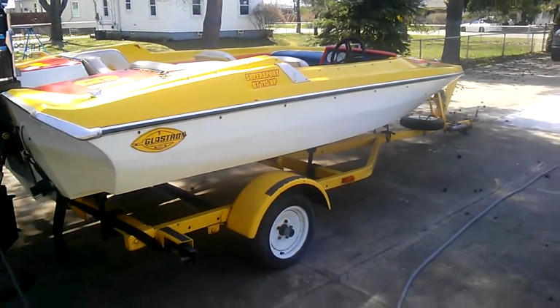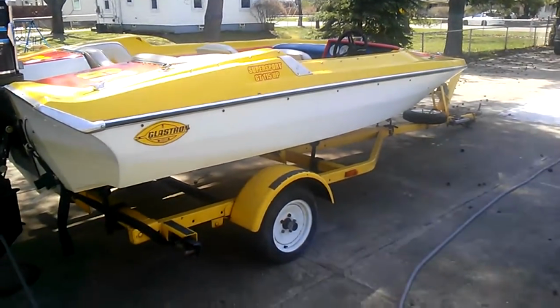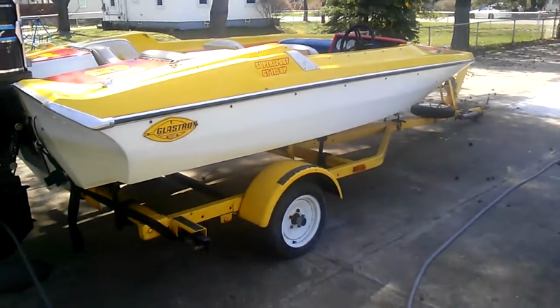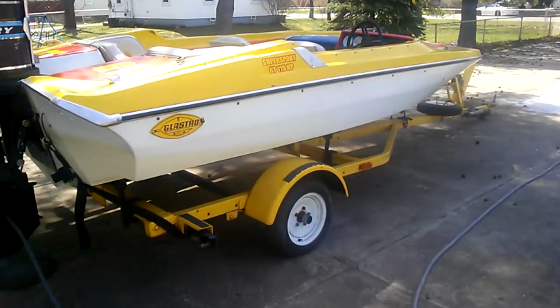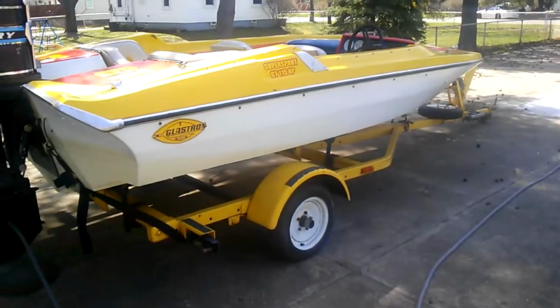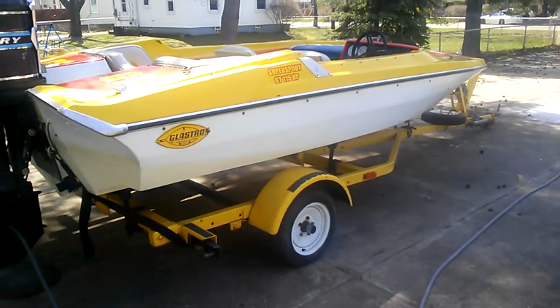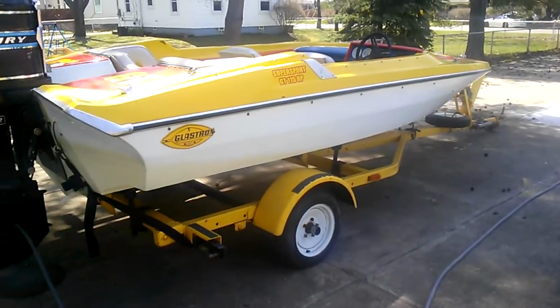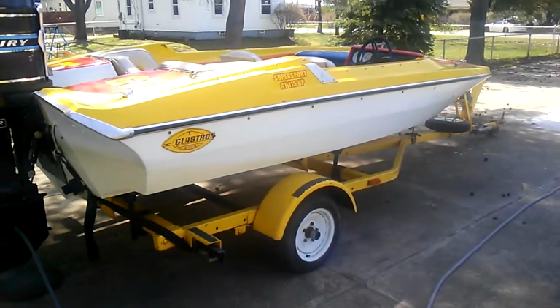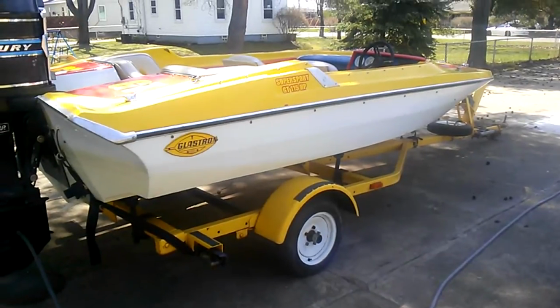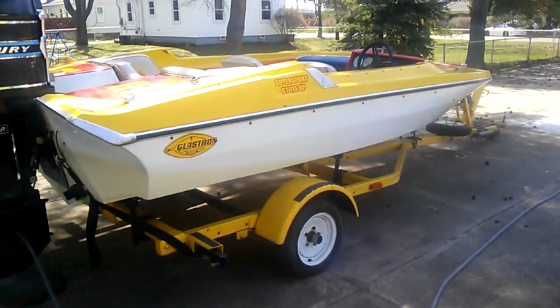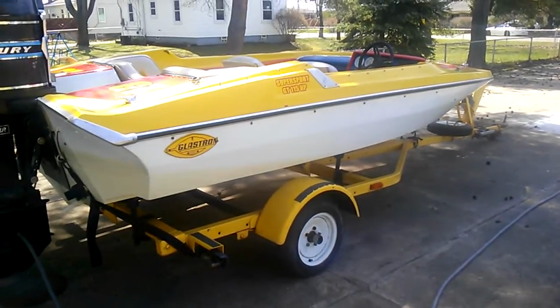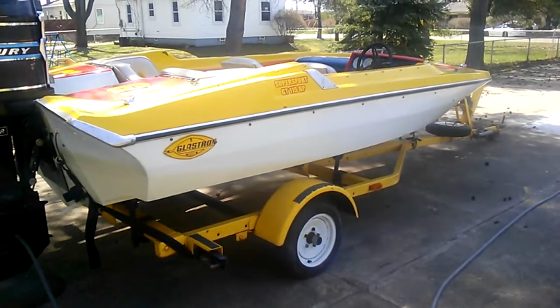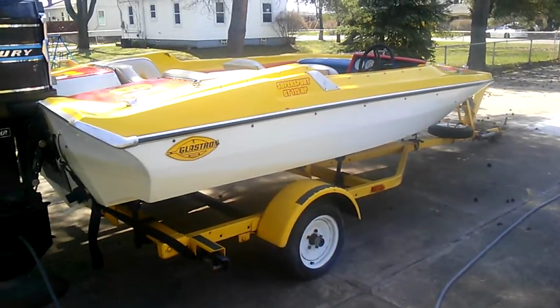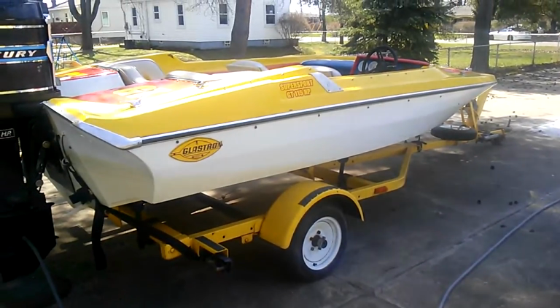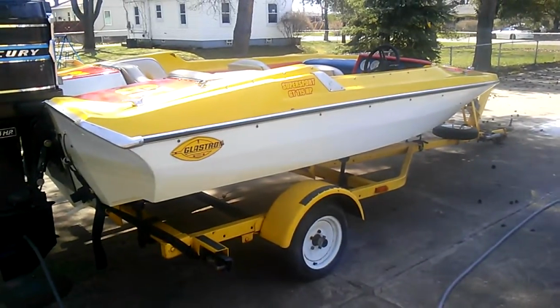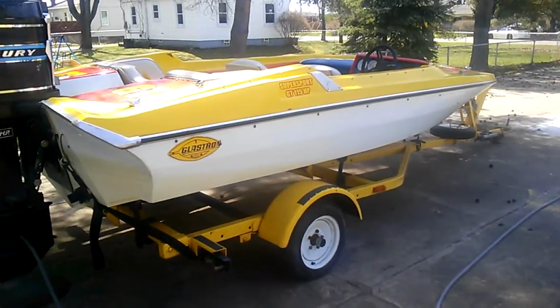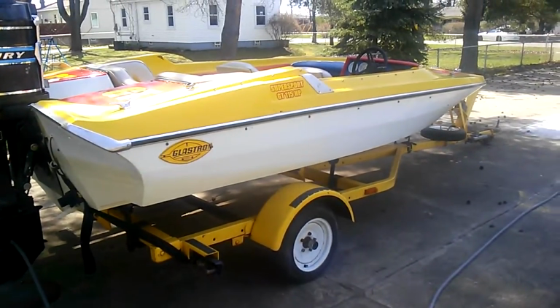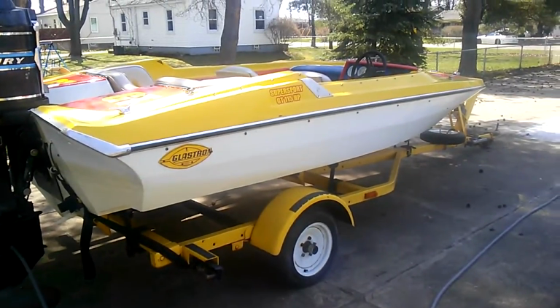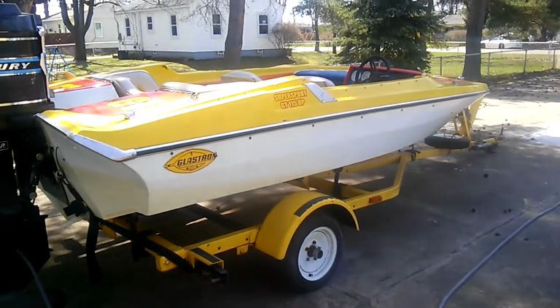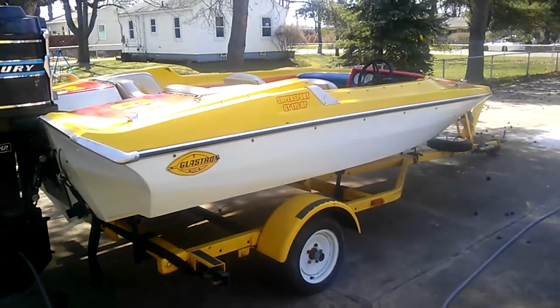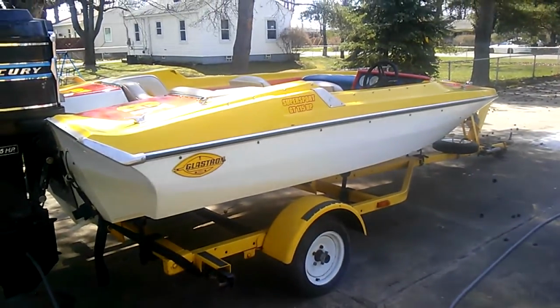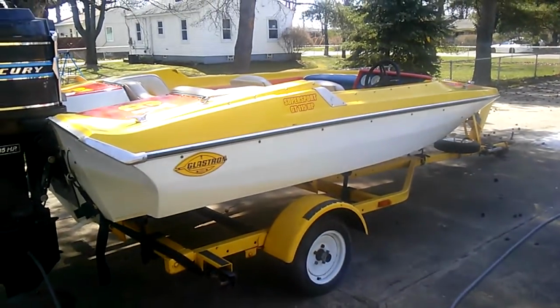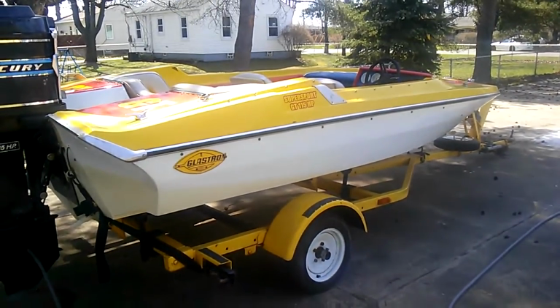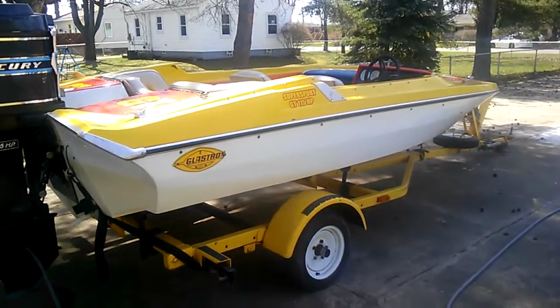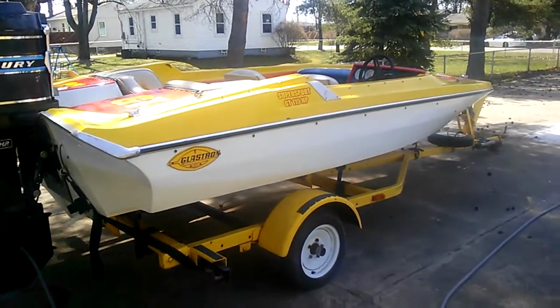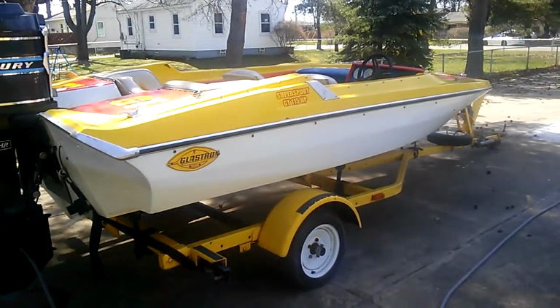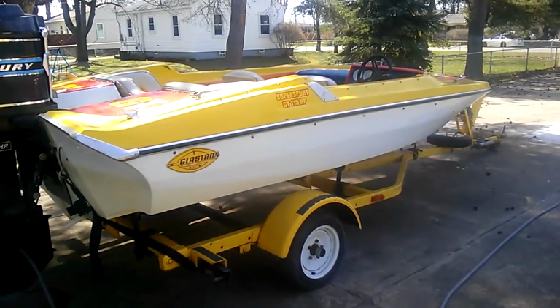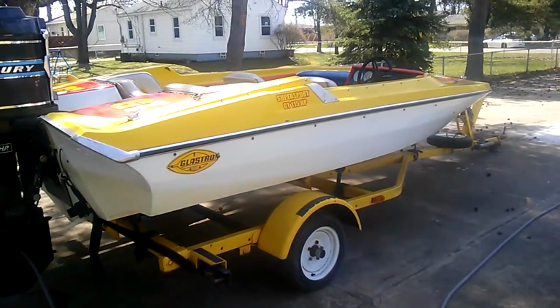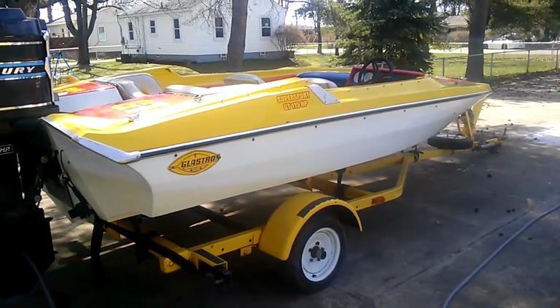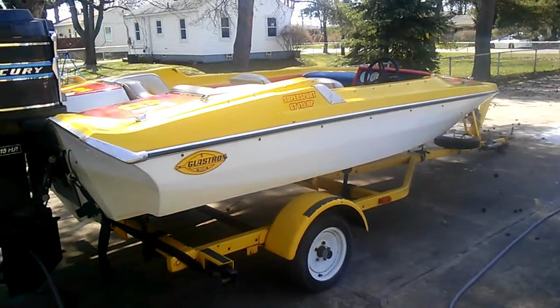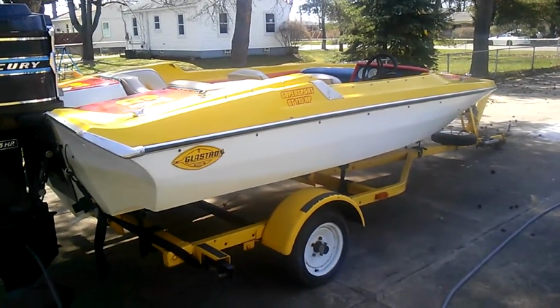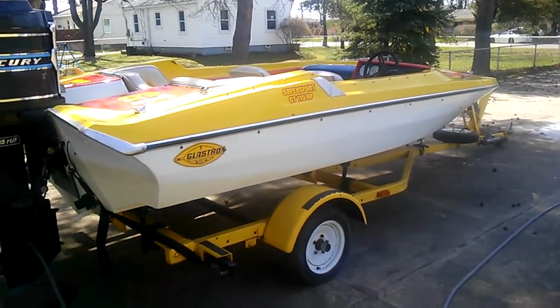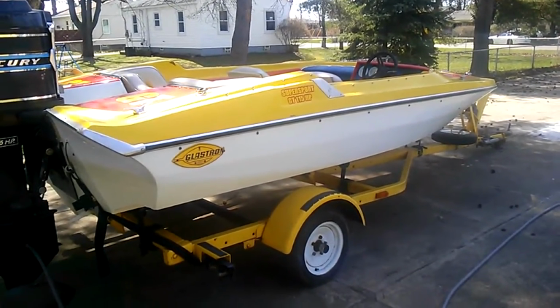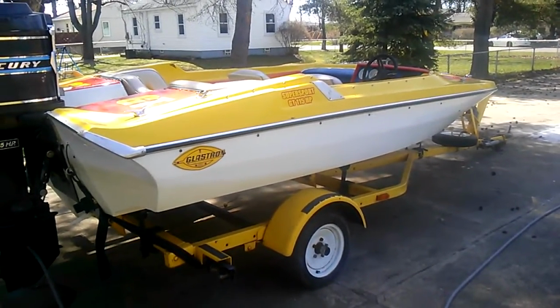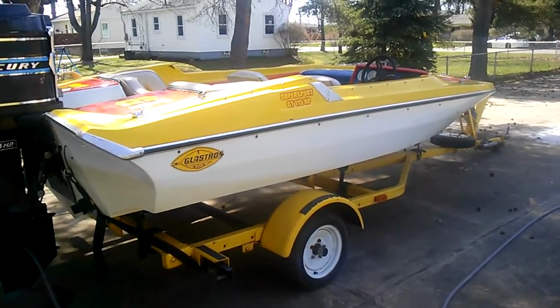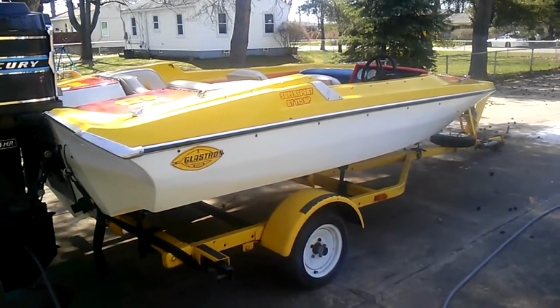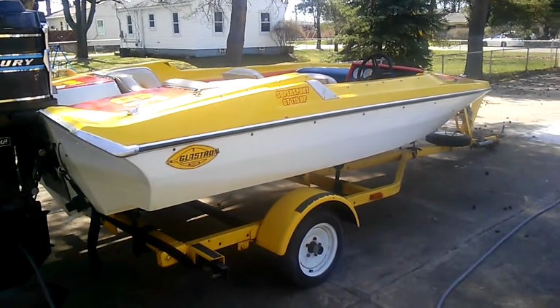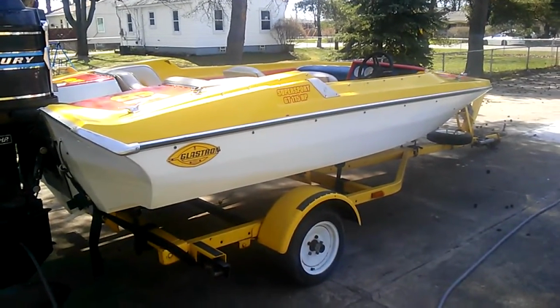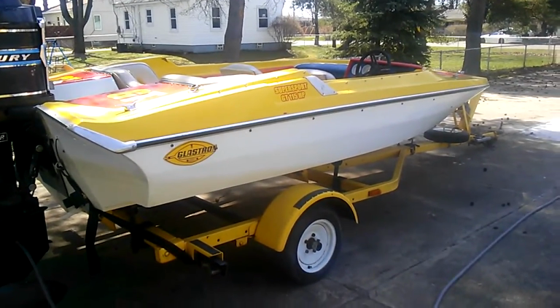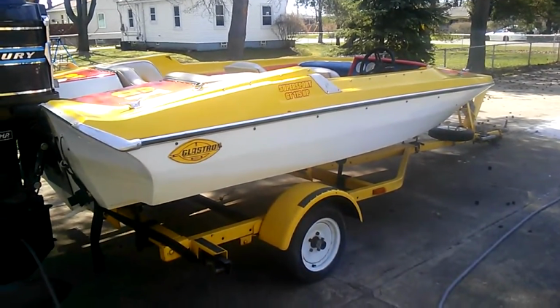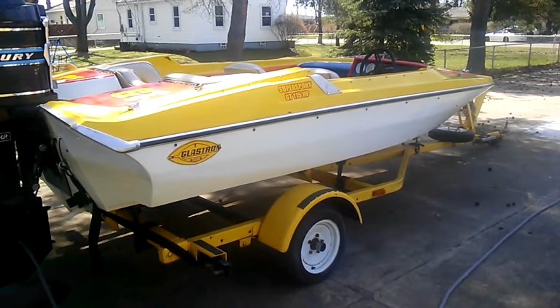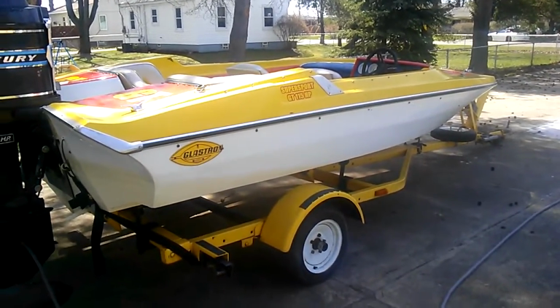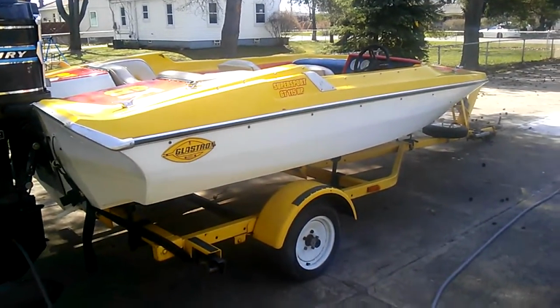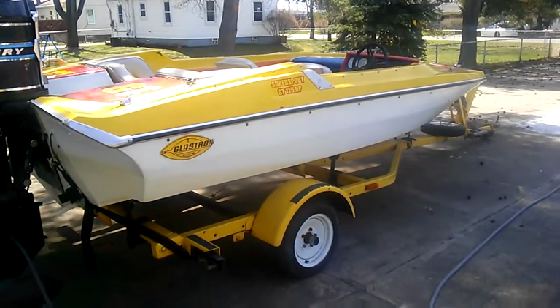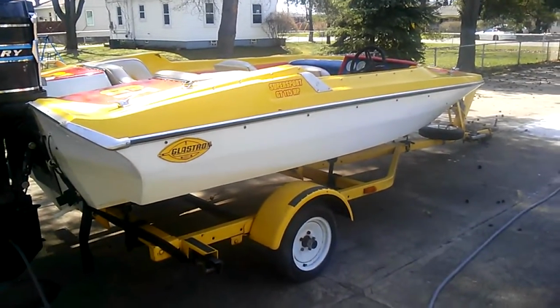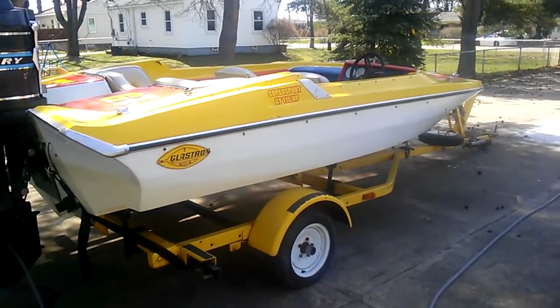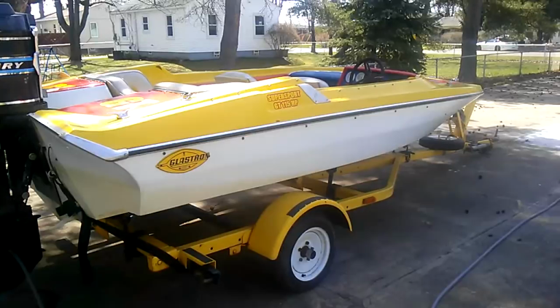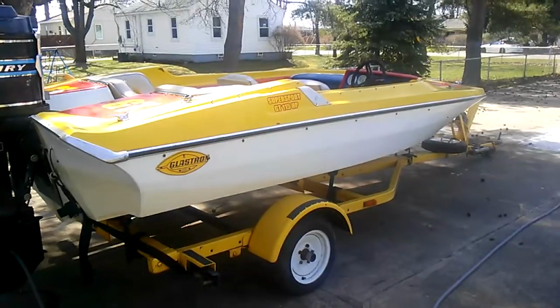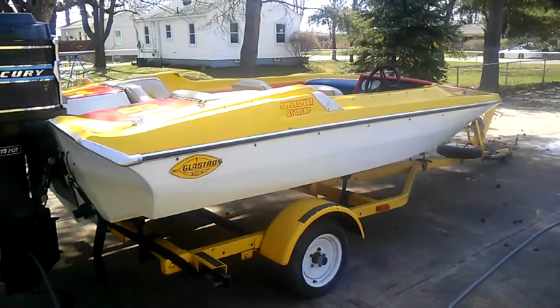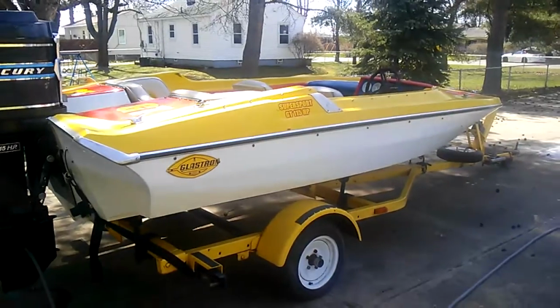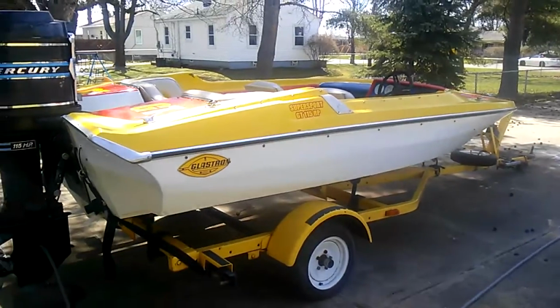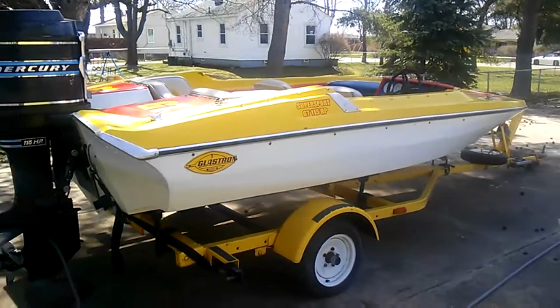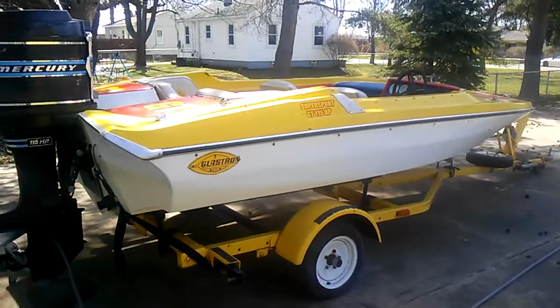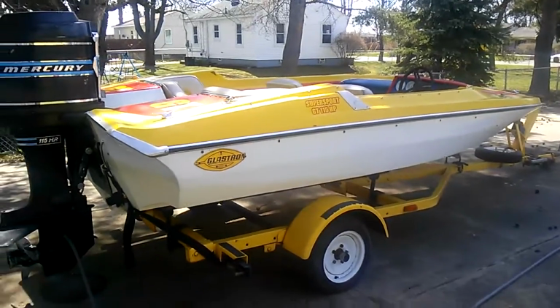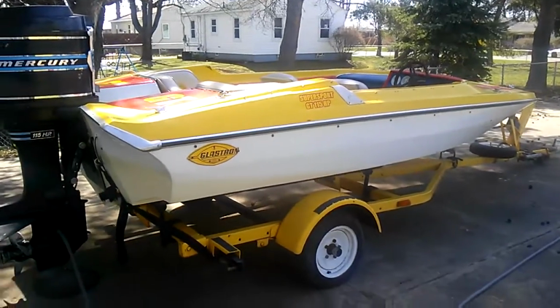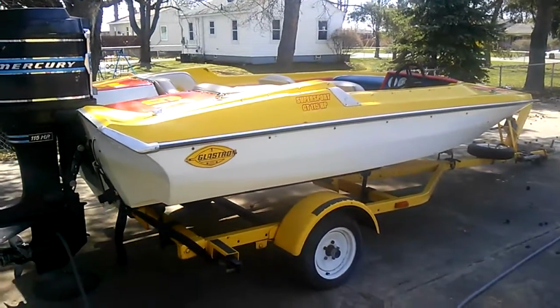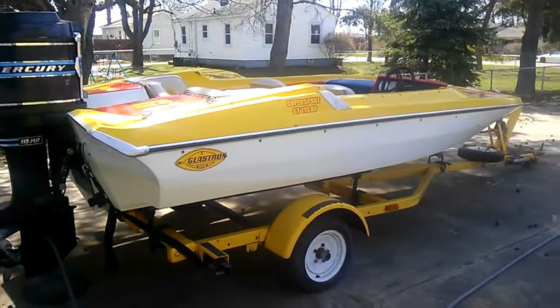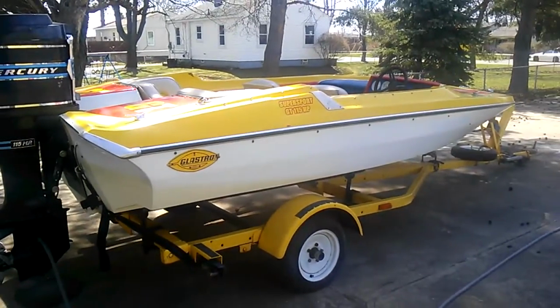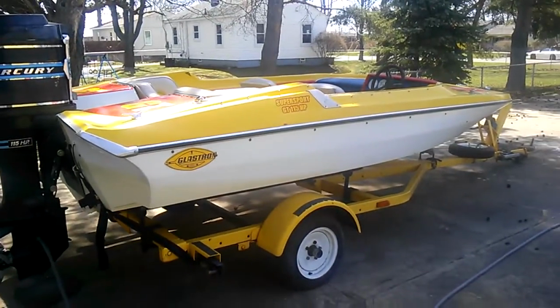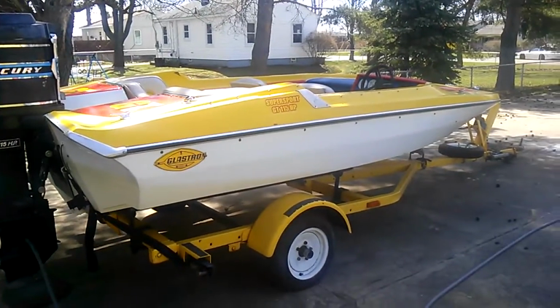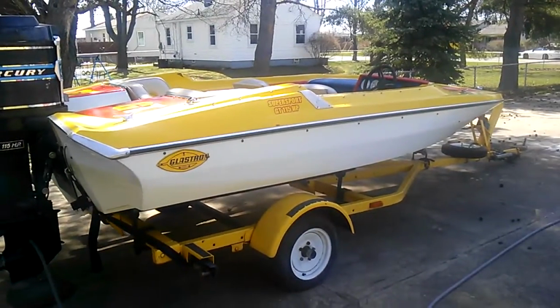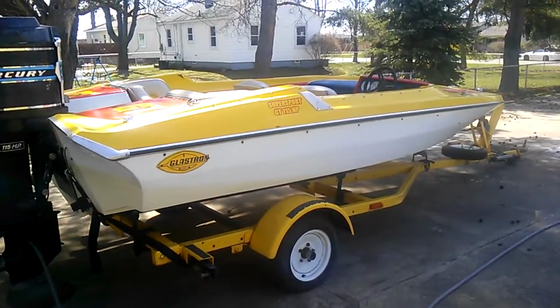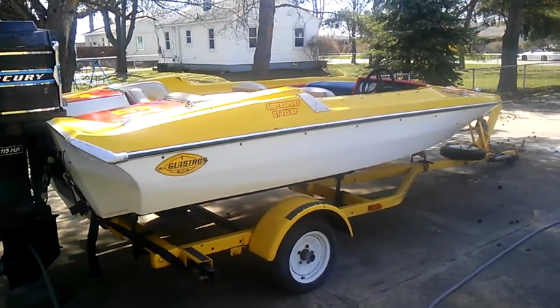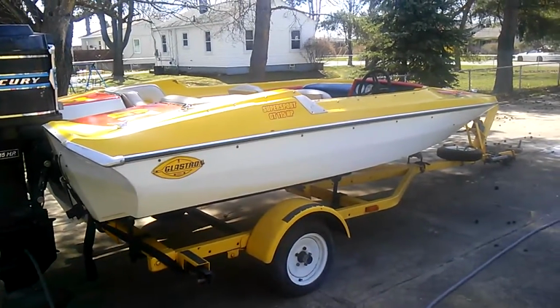I think it'd be a nice boat for someone. If you choose to want to come look at it, give me a call and I can make that arrangement for you.